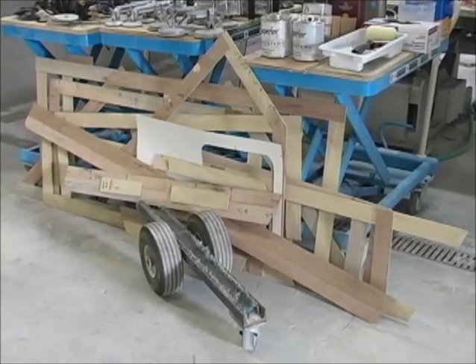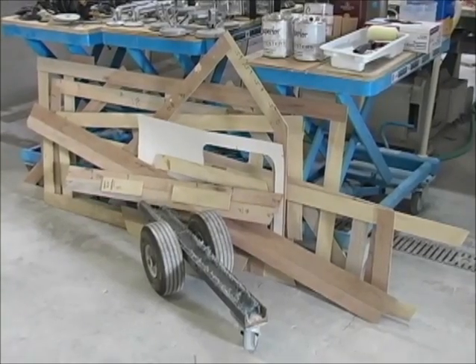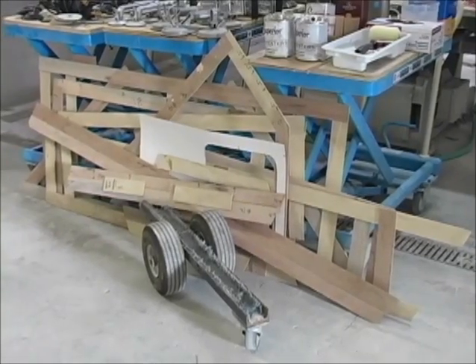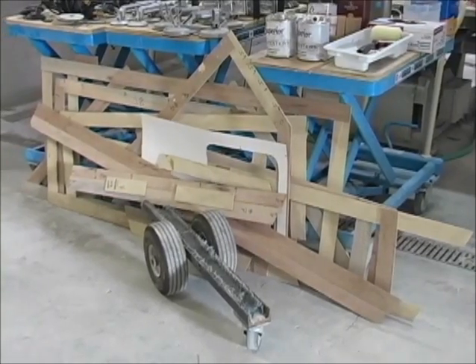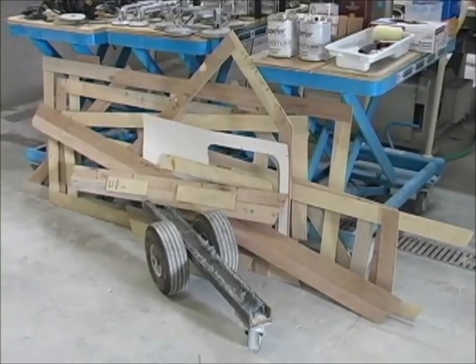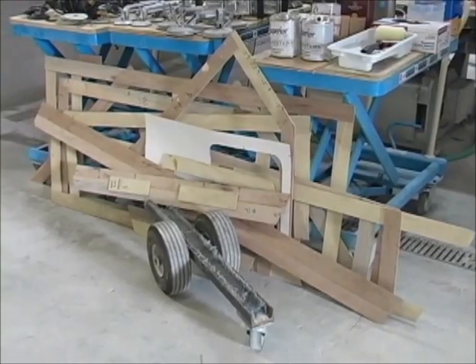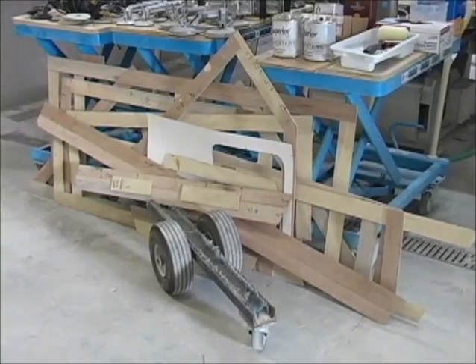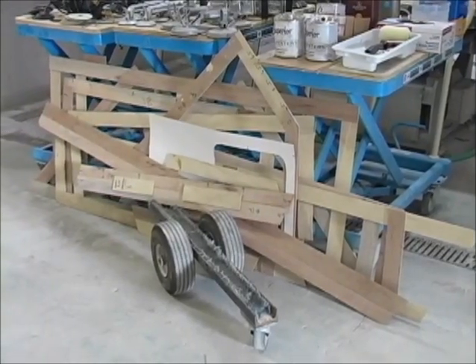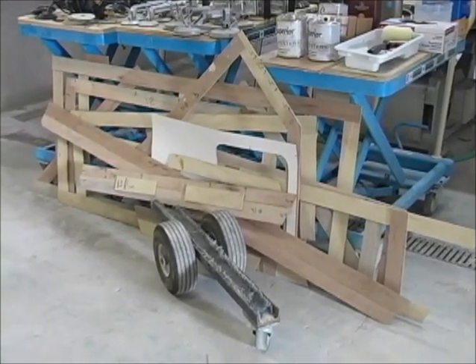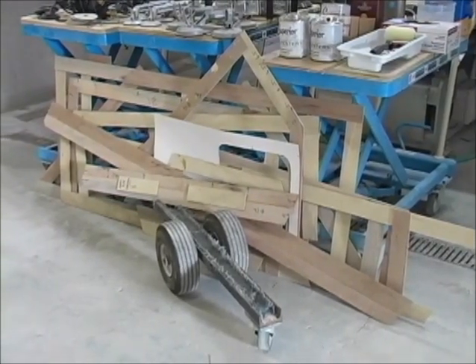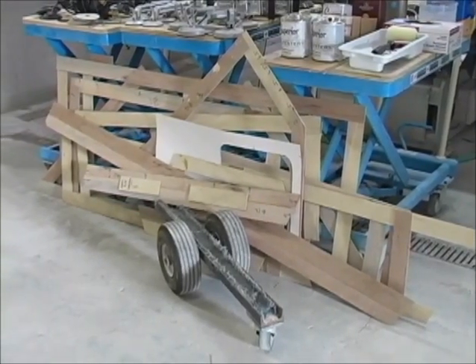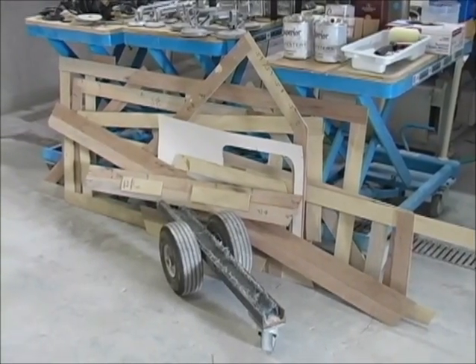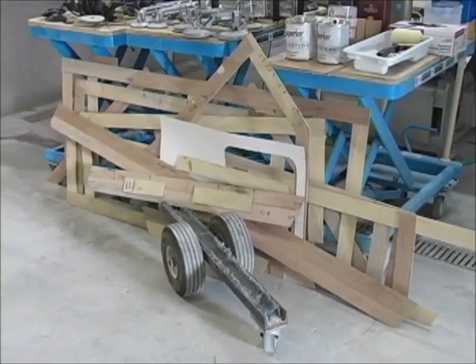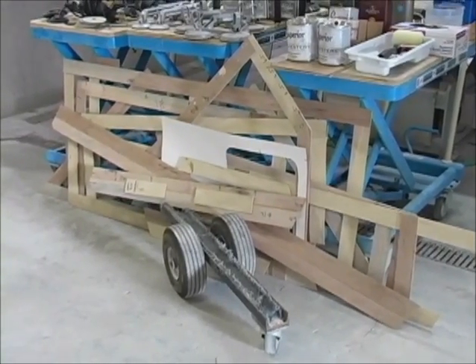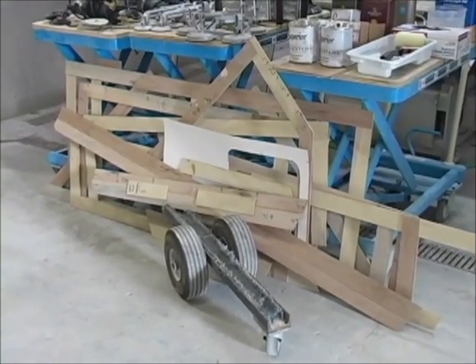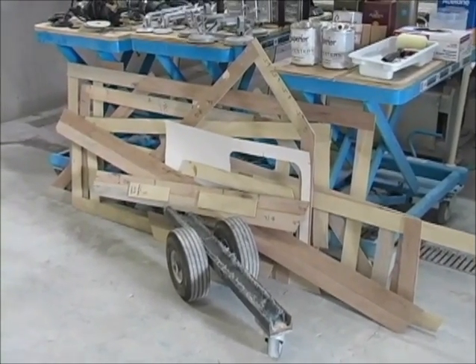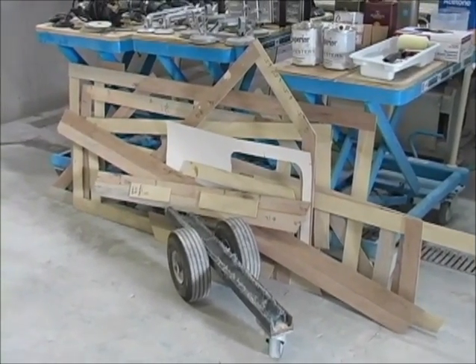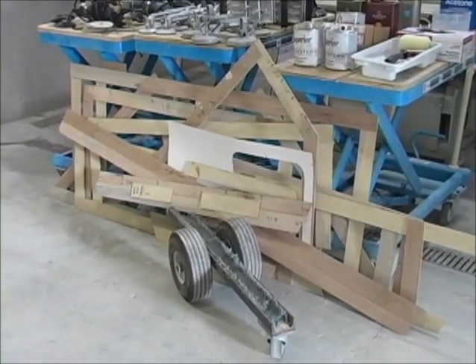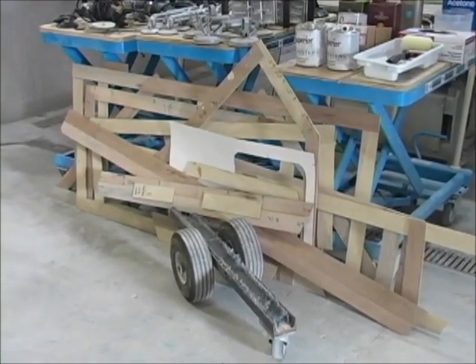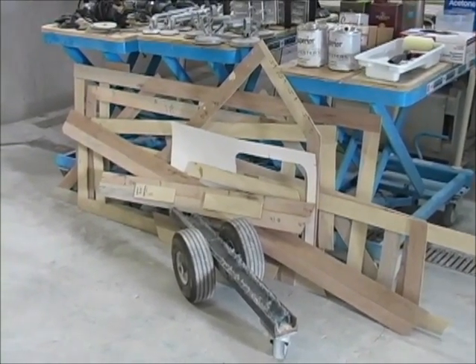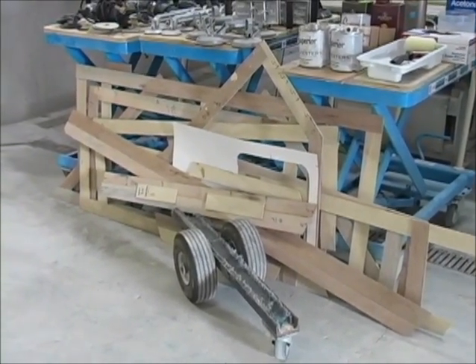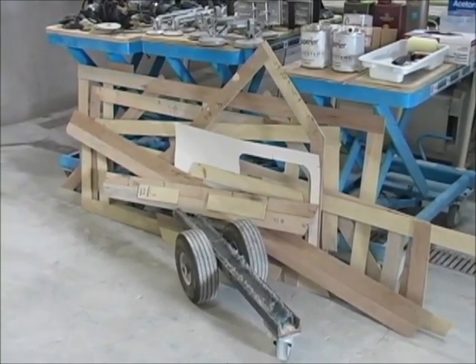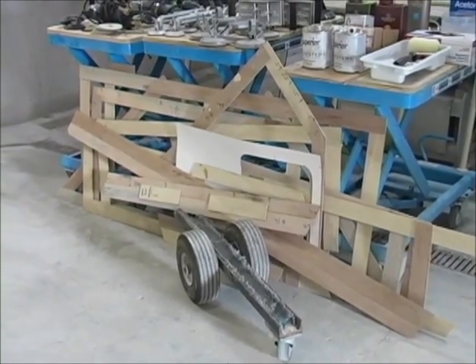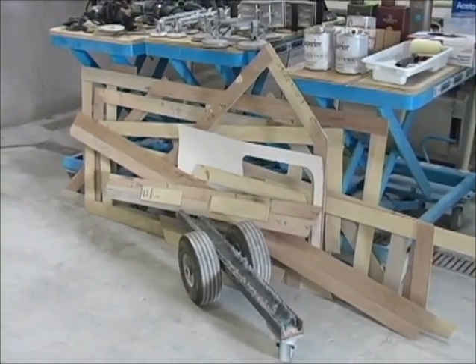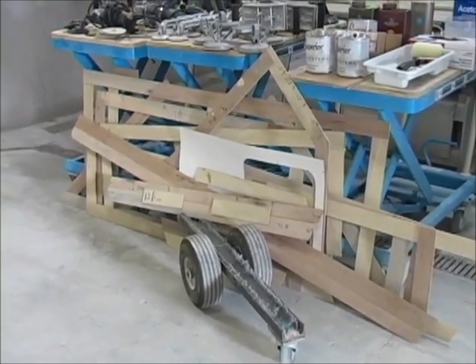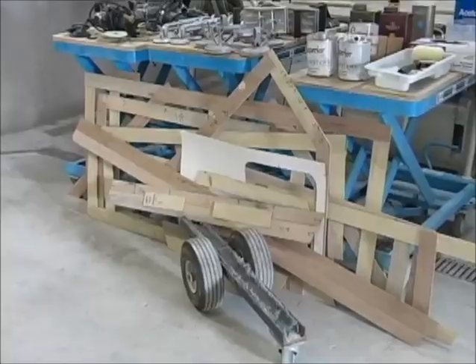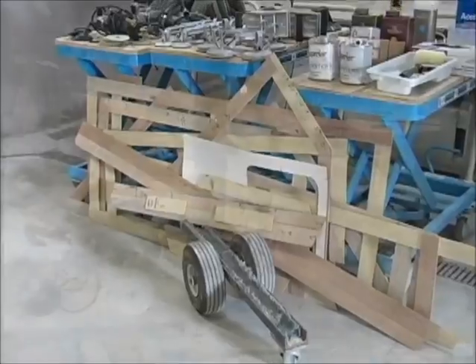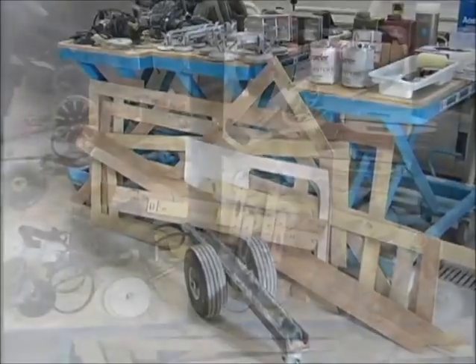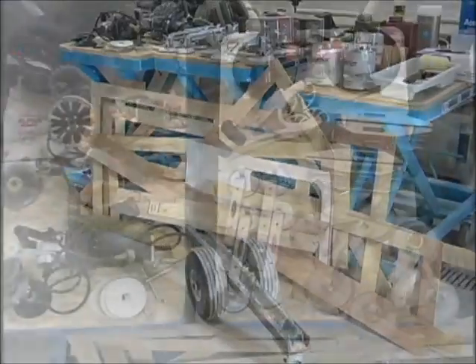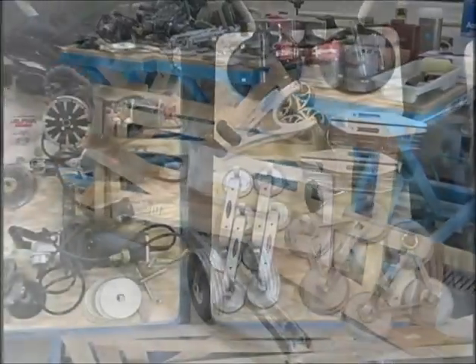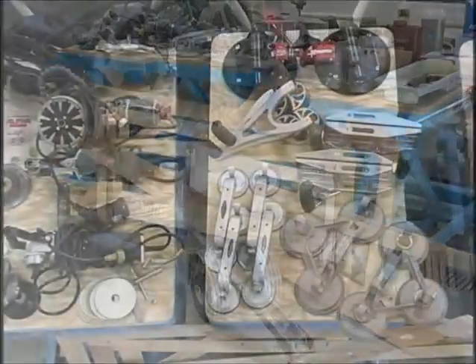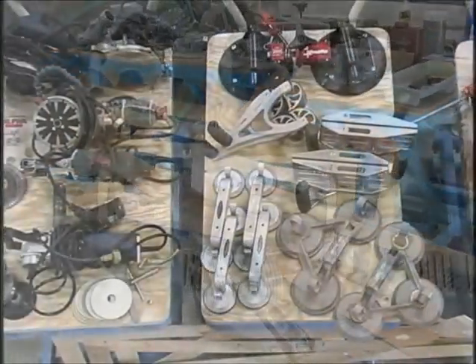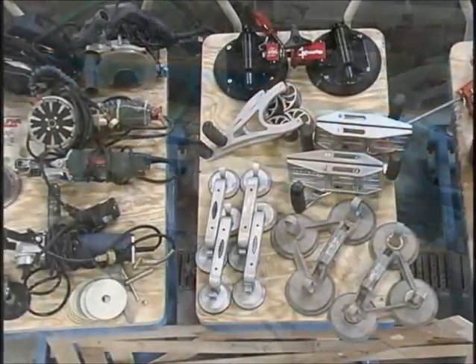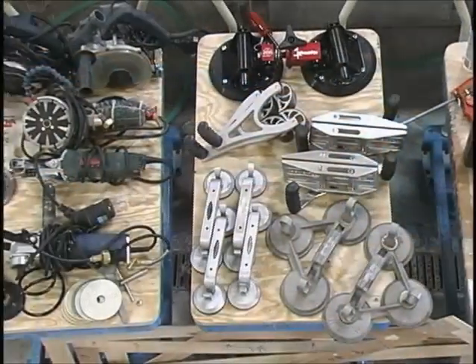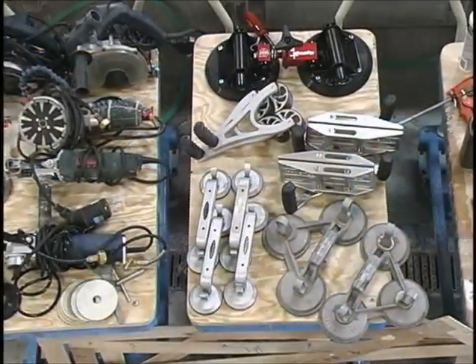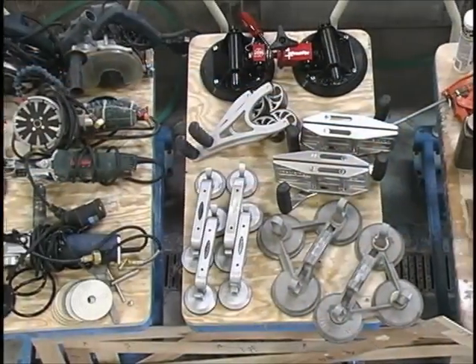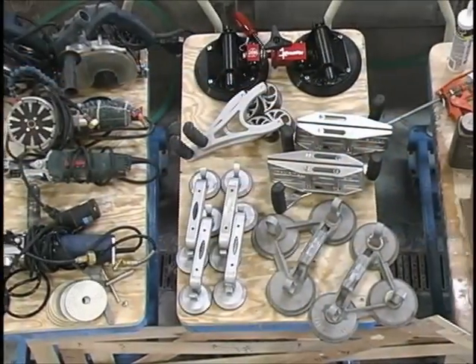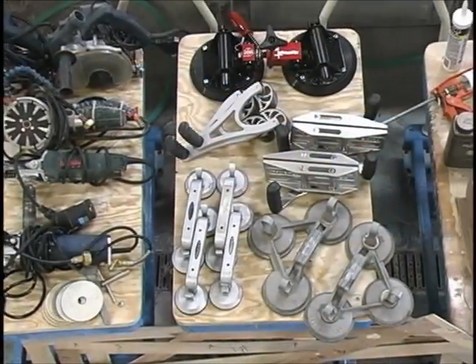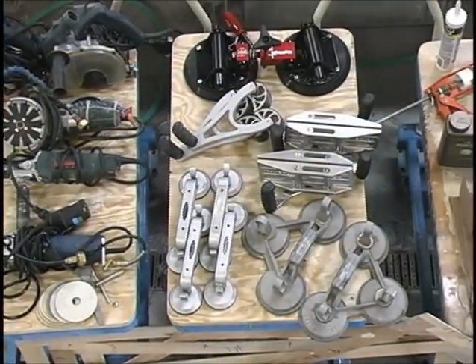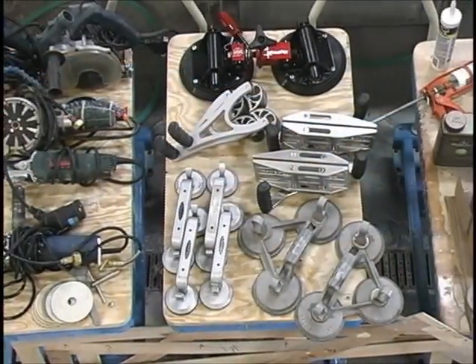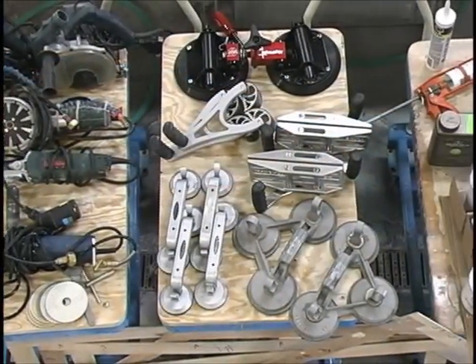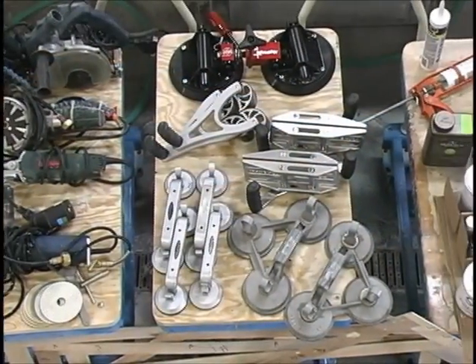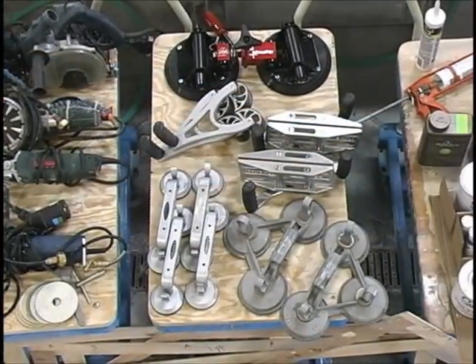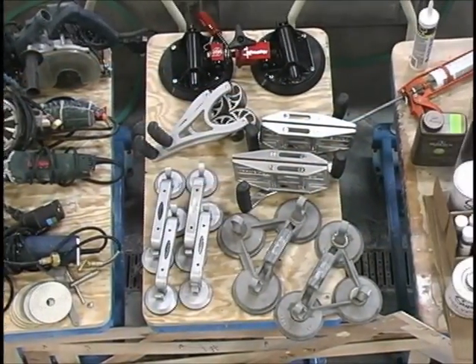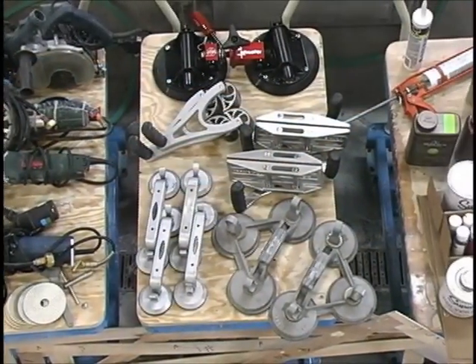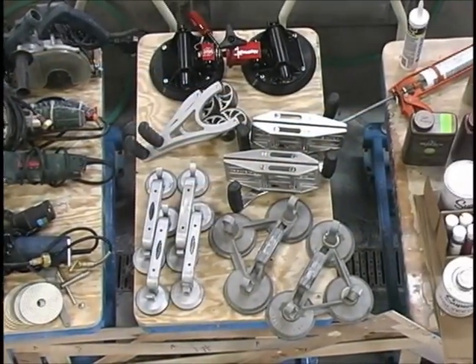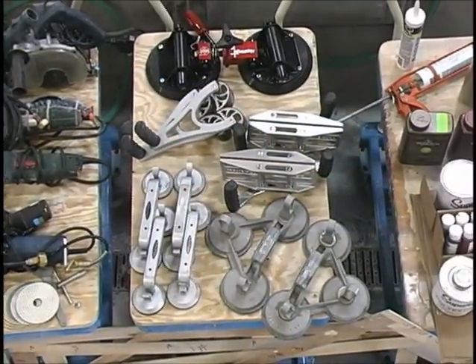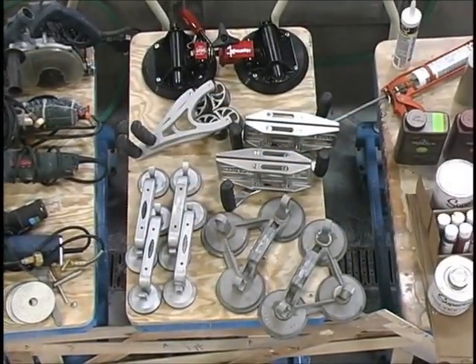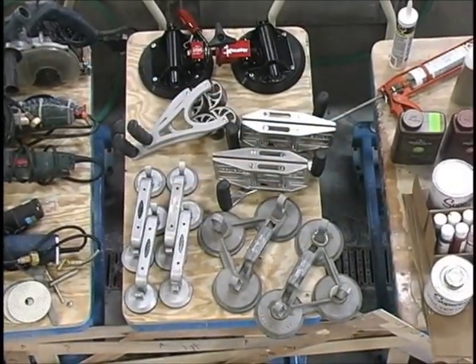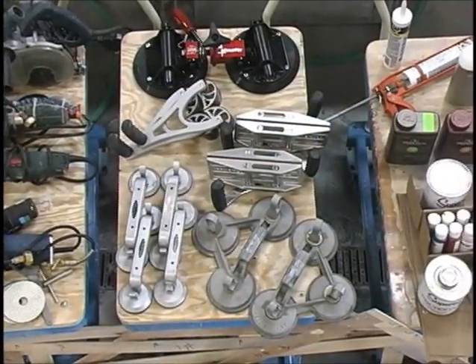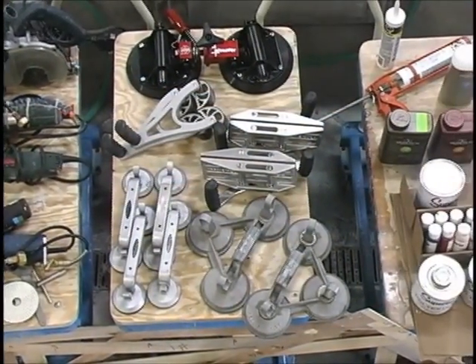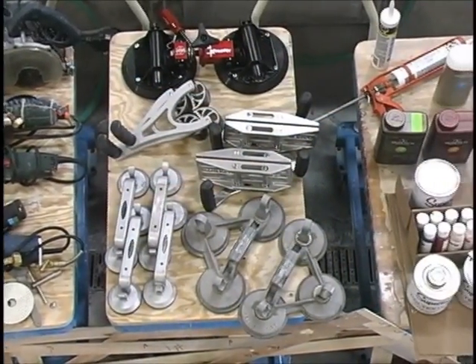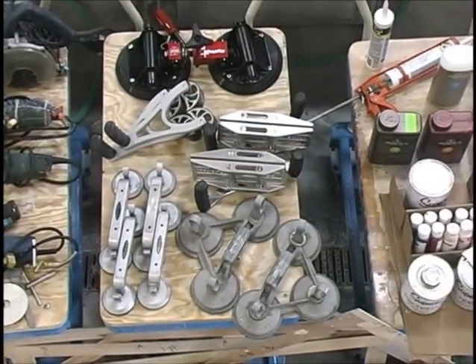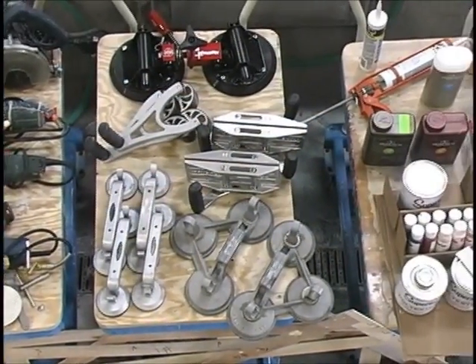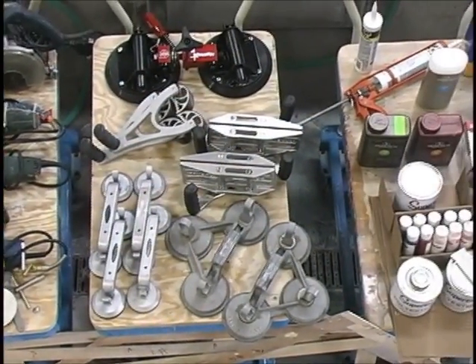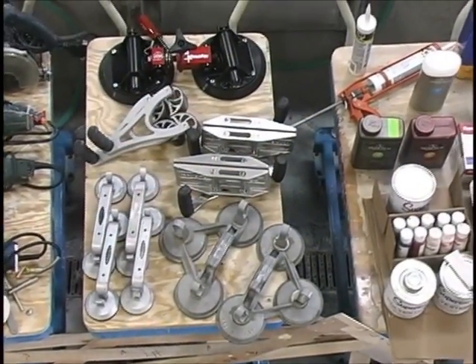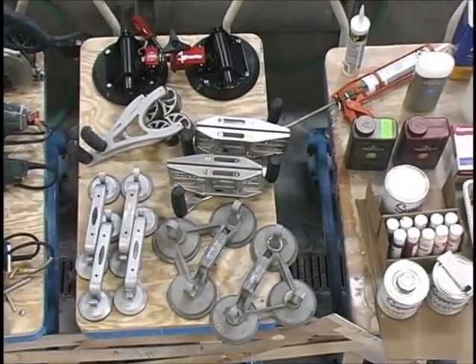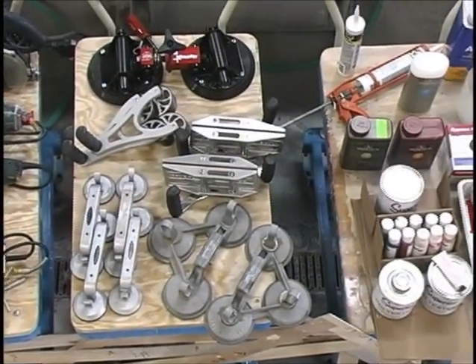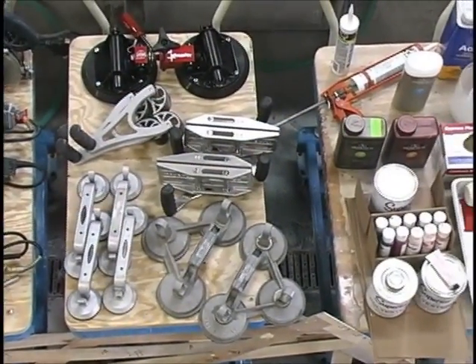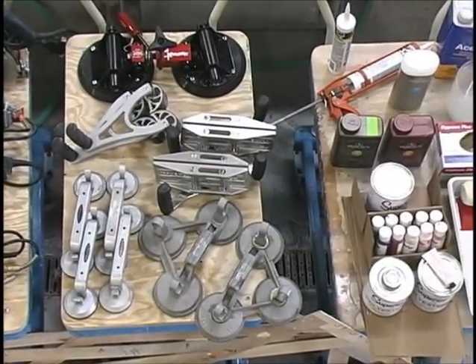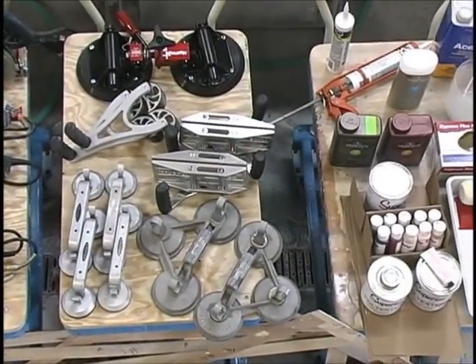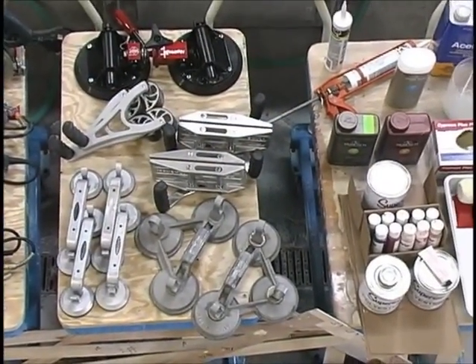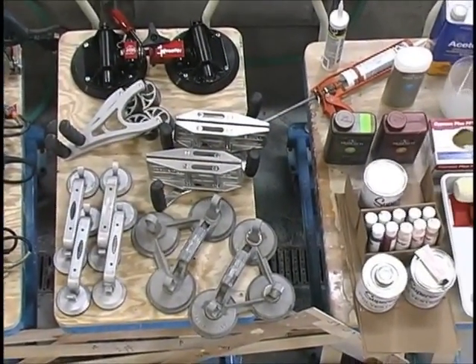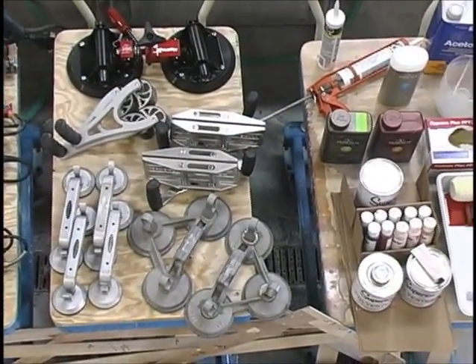You never know what surprises you're going to run into when you do an install, so make sure you have everything. This is a brief glimpse of some of the tools we're going to use for this installation.